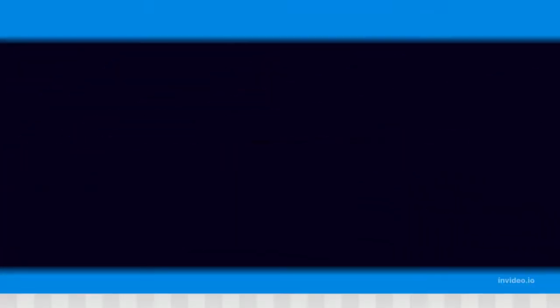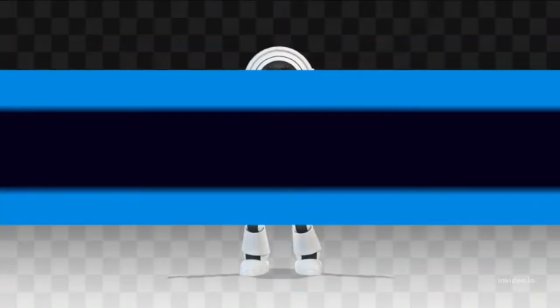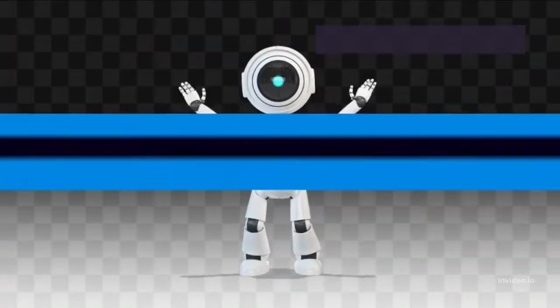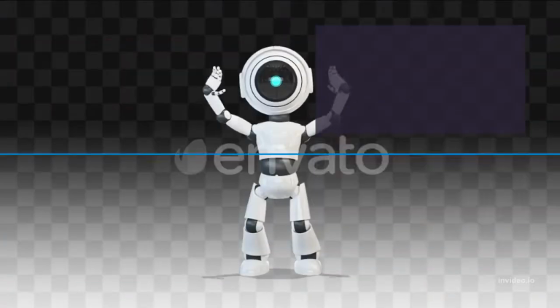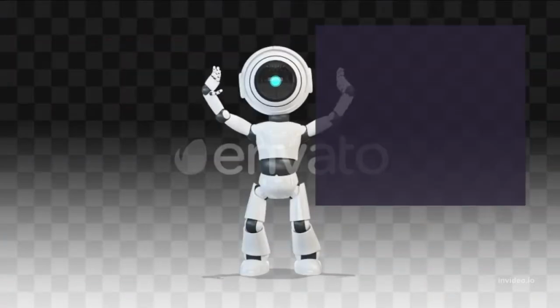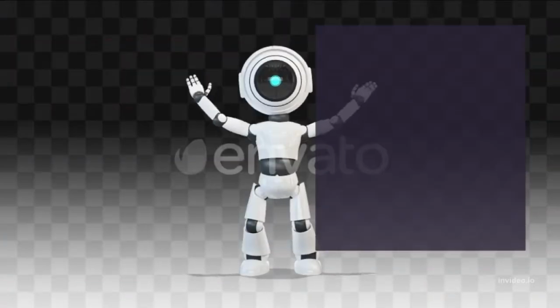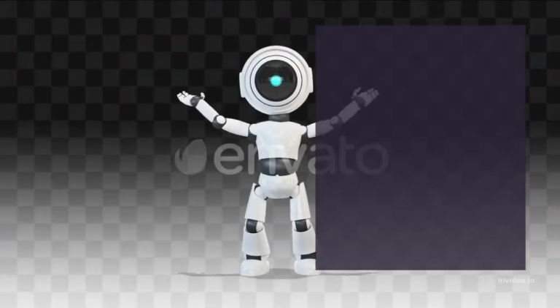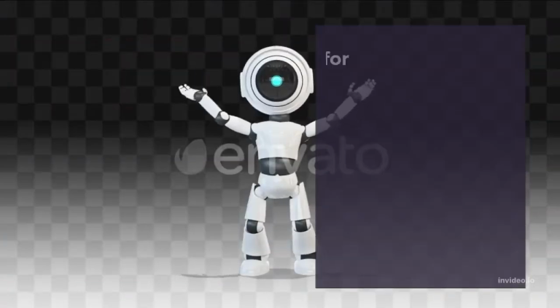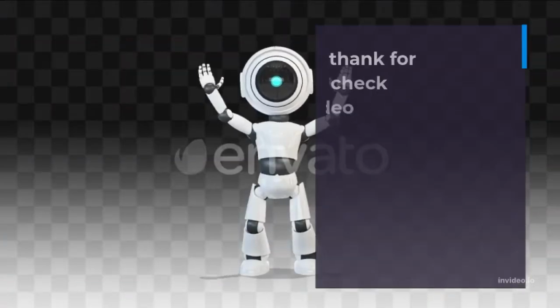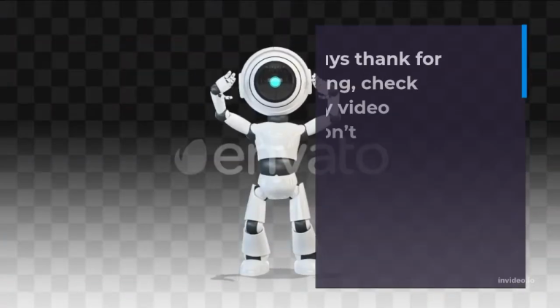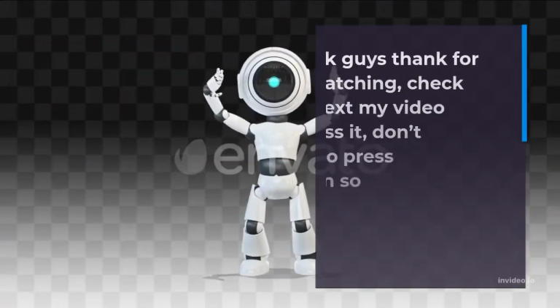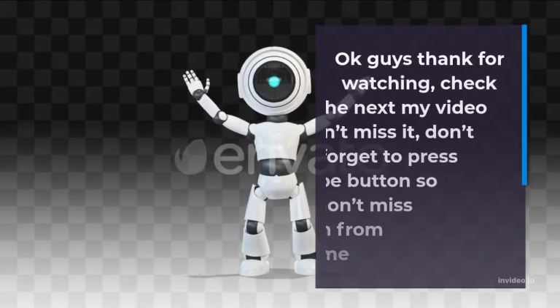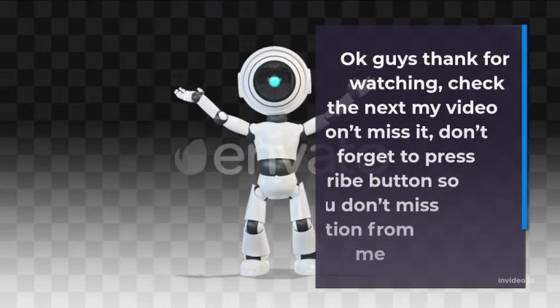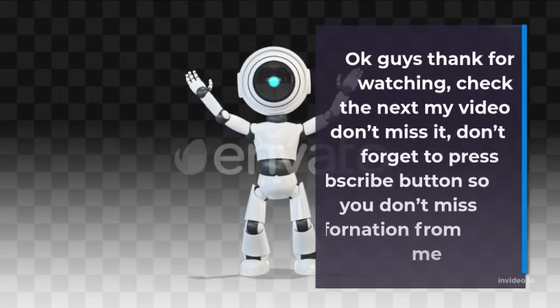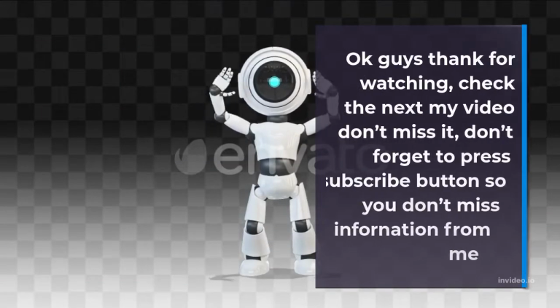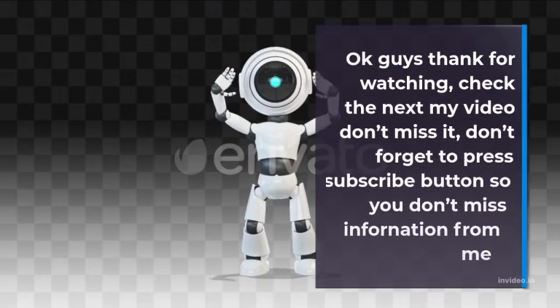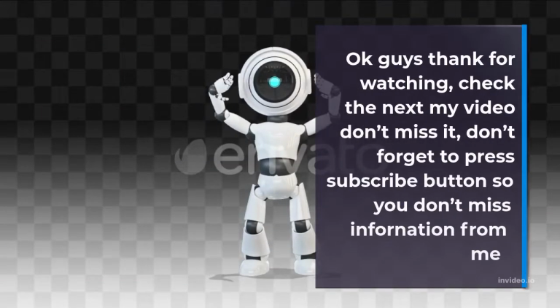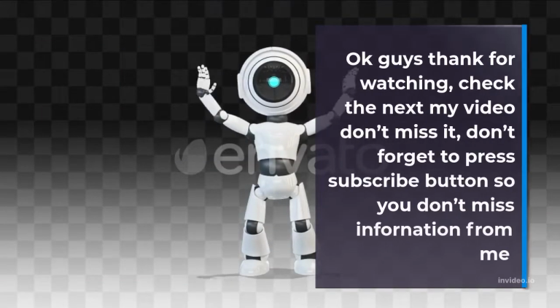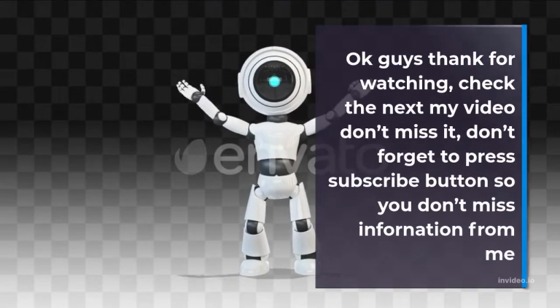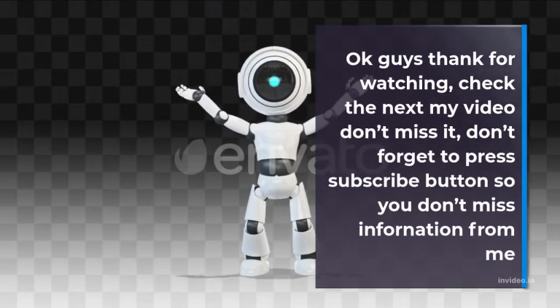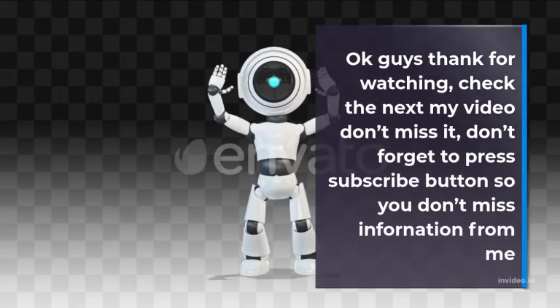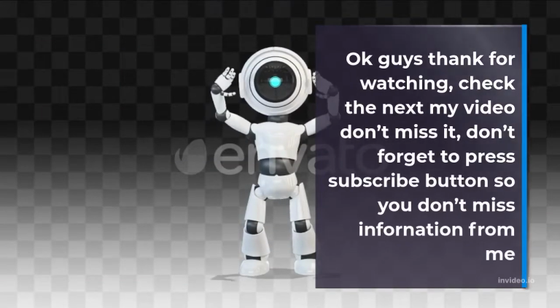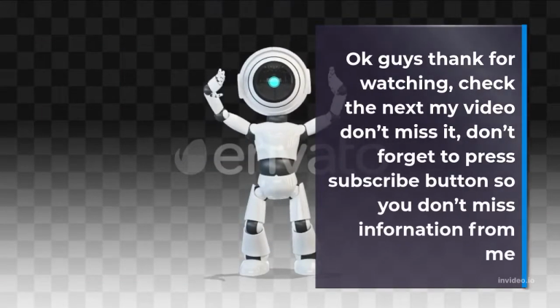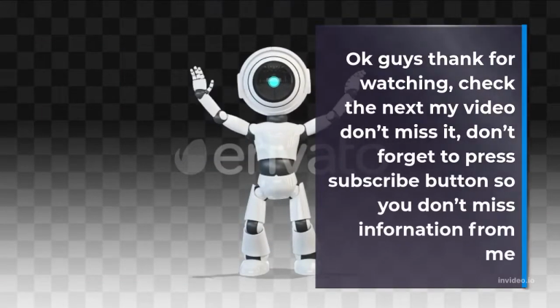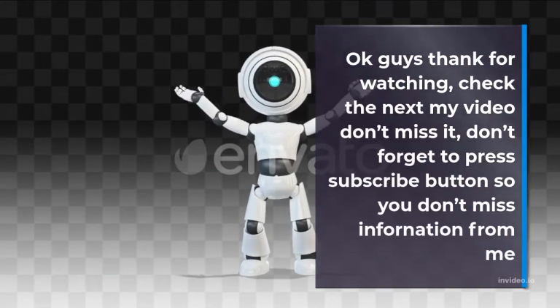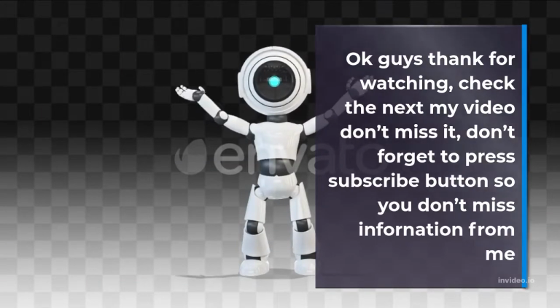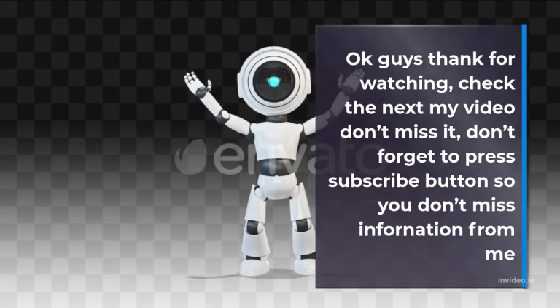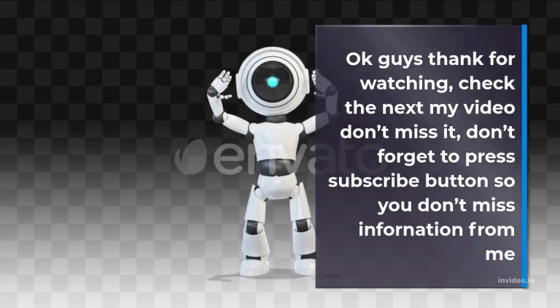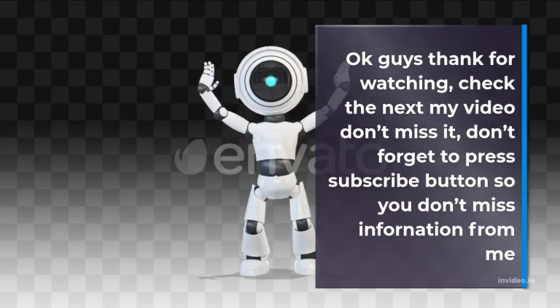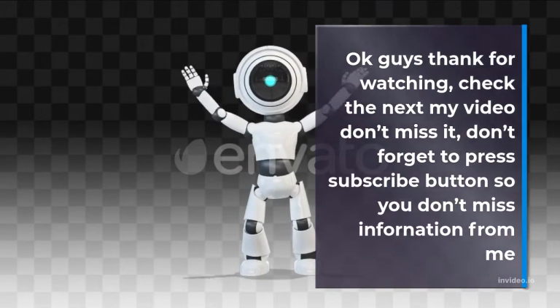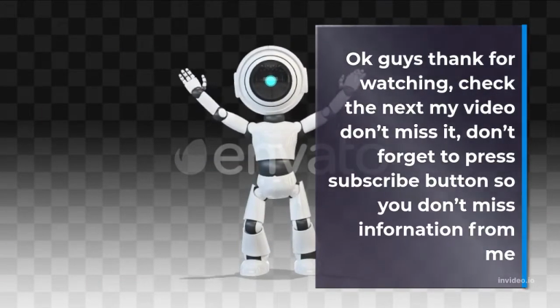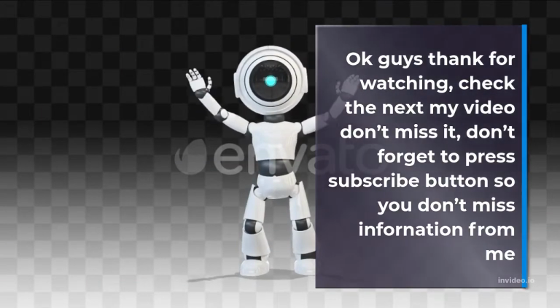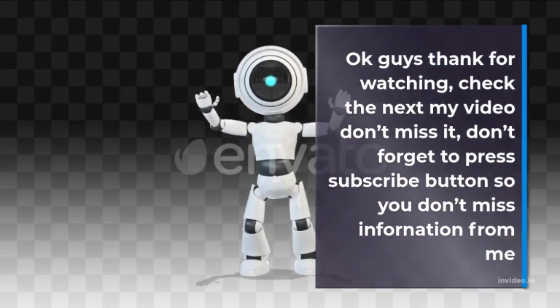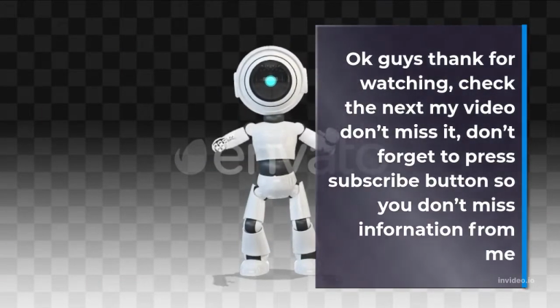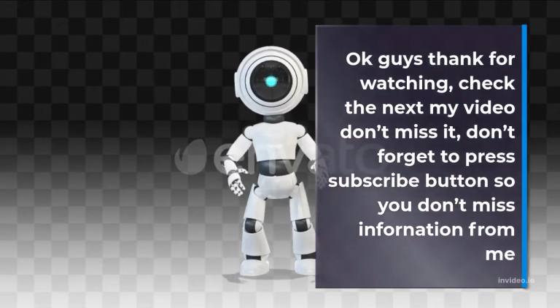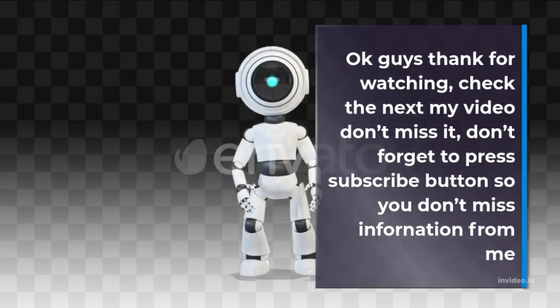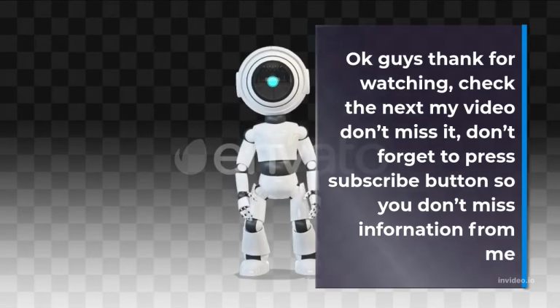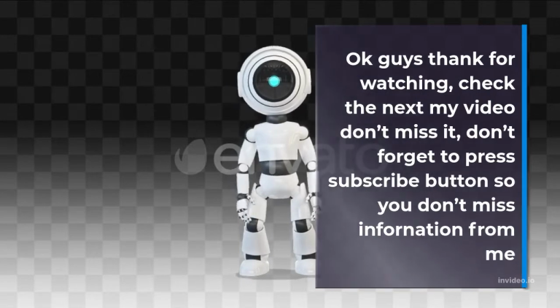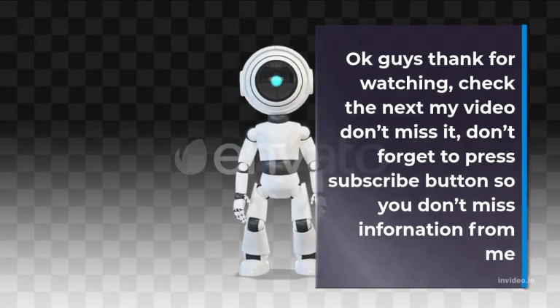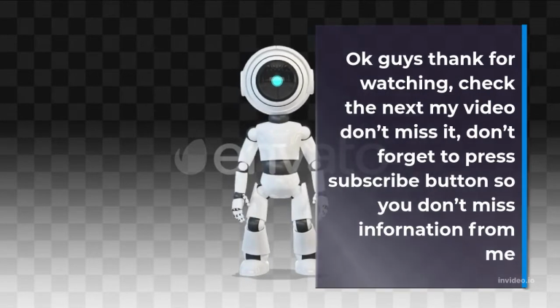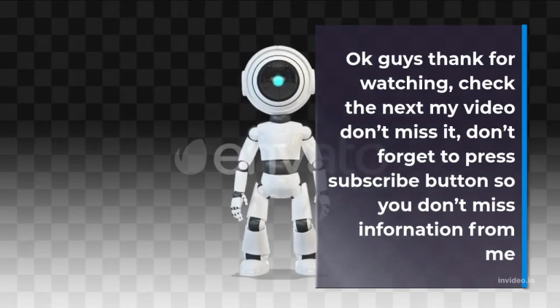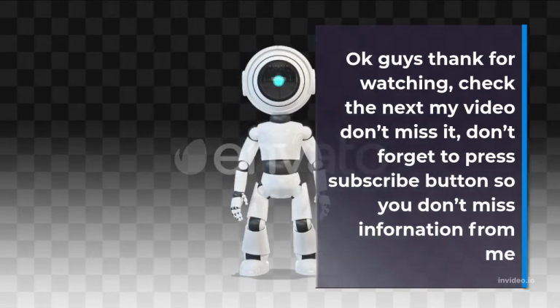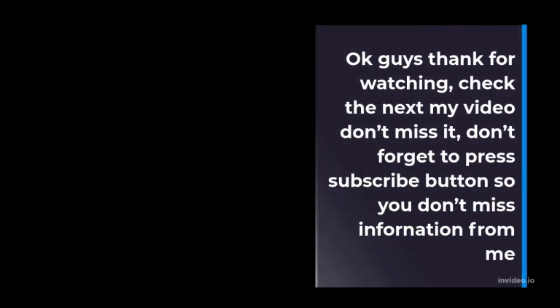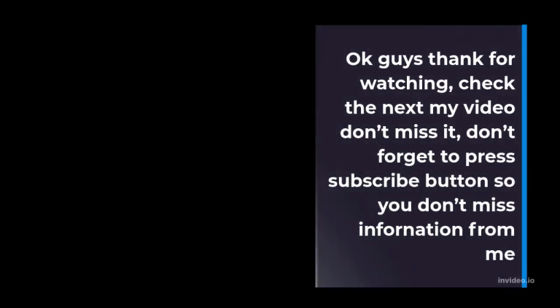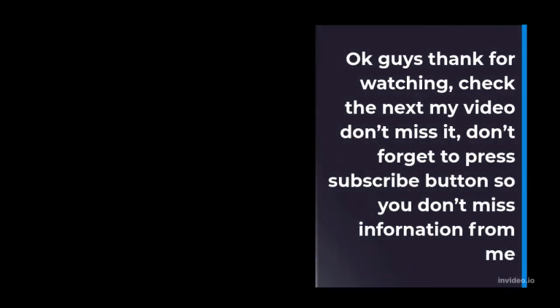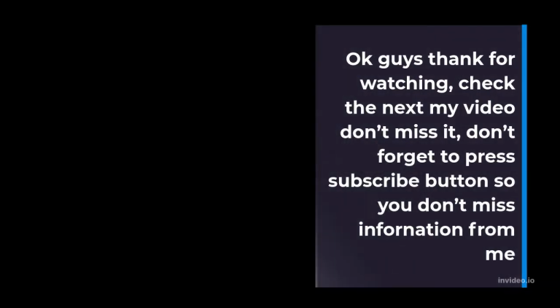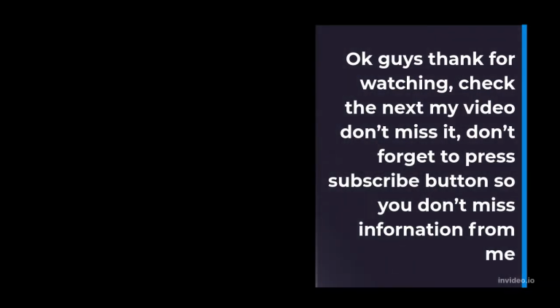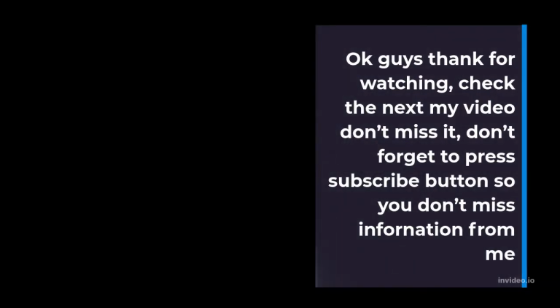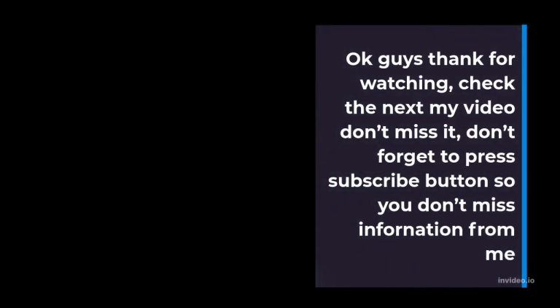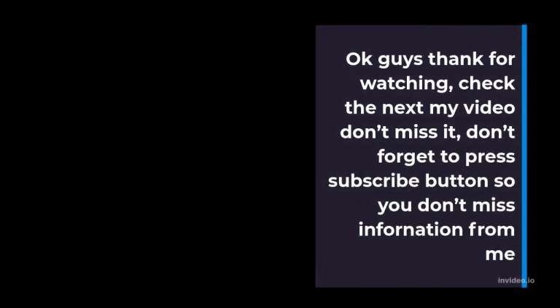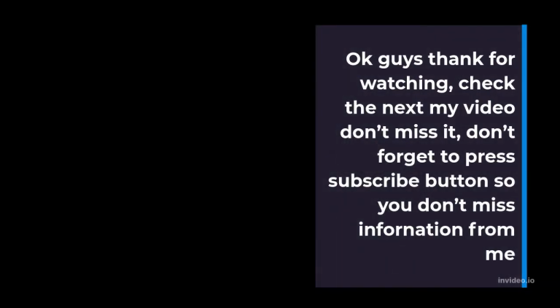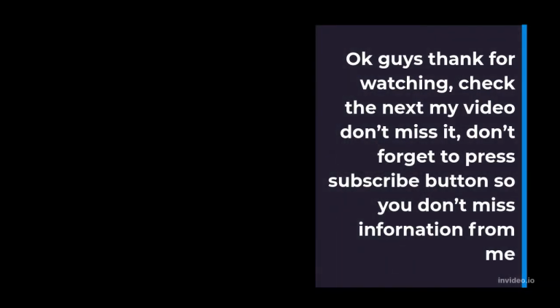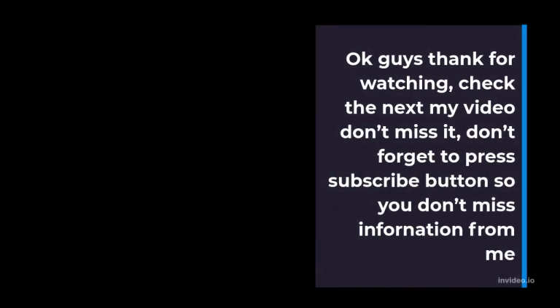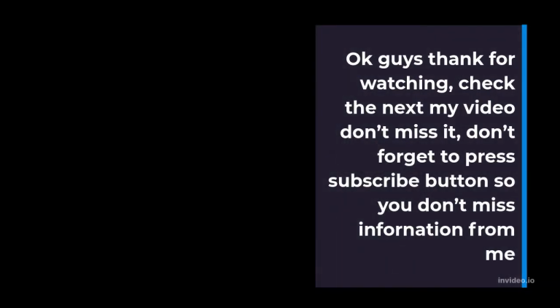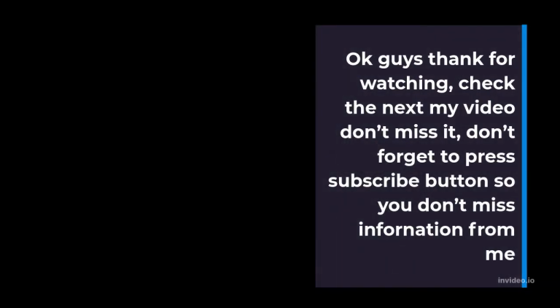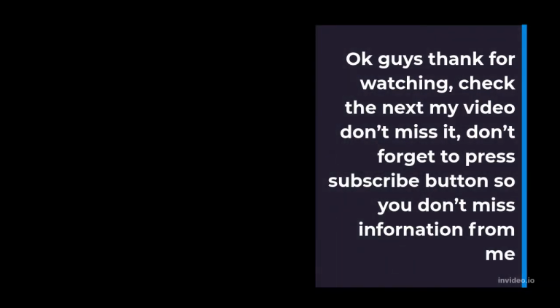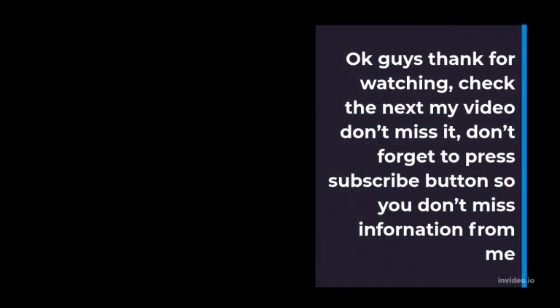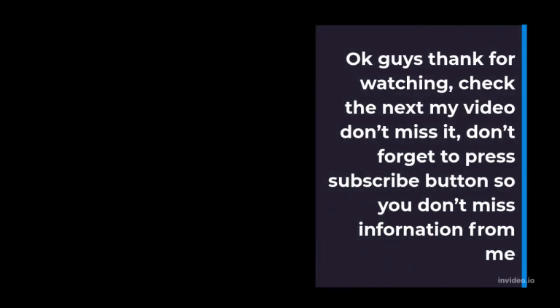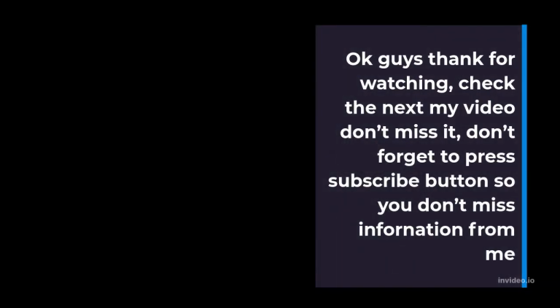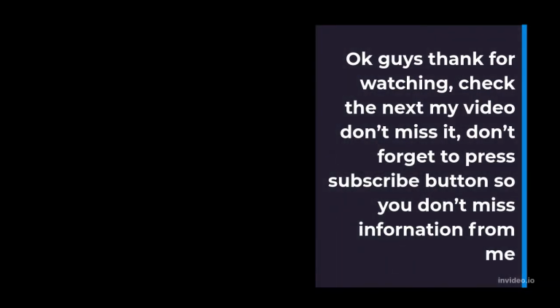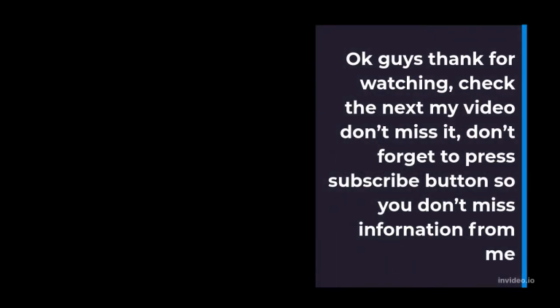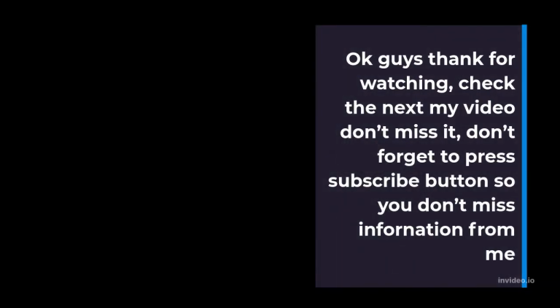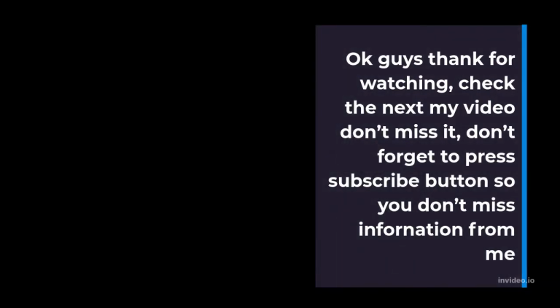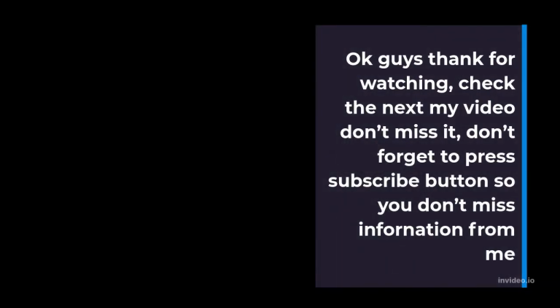Thank you for watching. Check out my next video, don't miss it, and don't forget to press the subscribe button so you don't miss information from me.